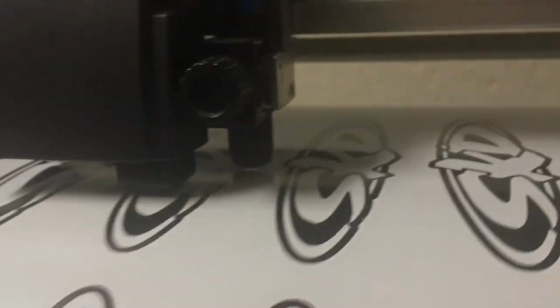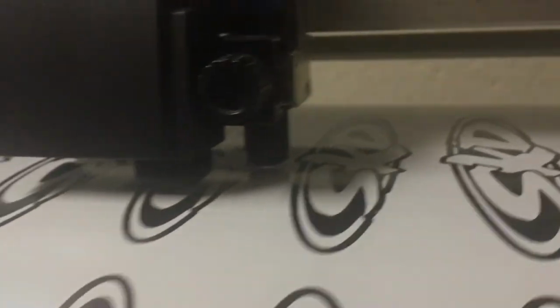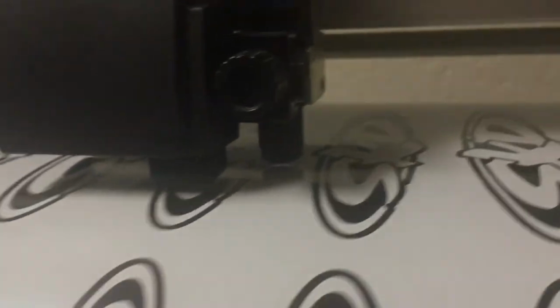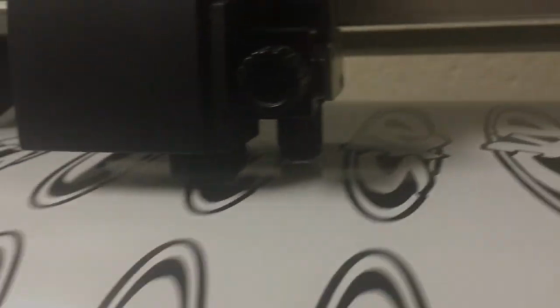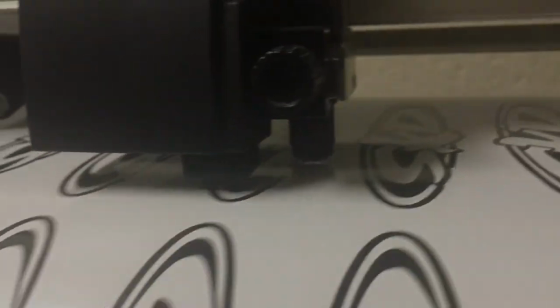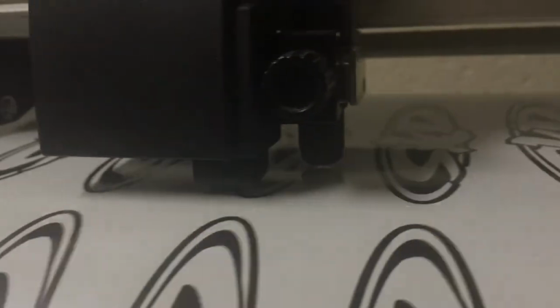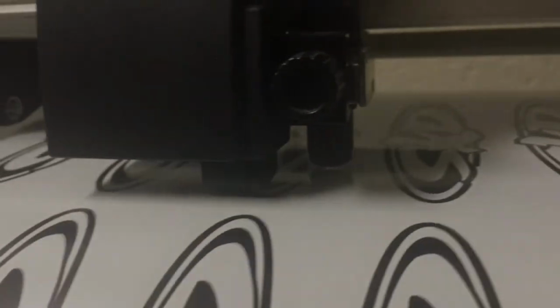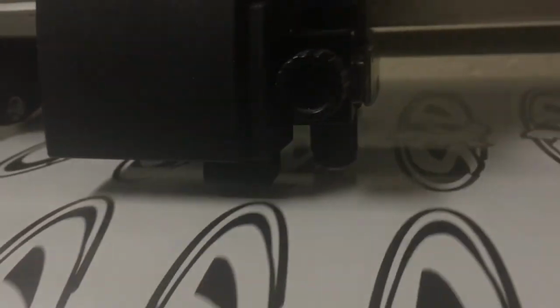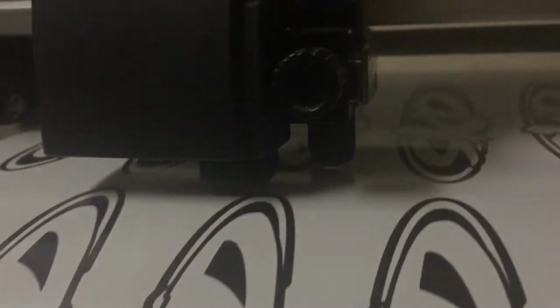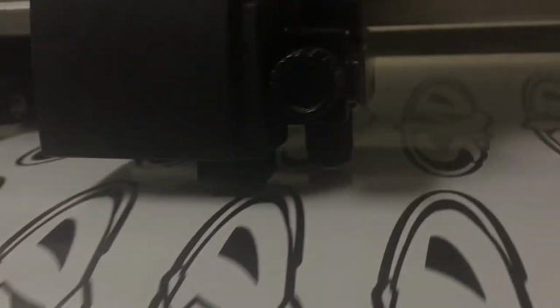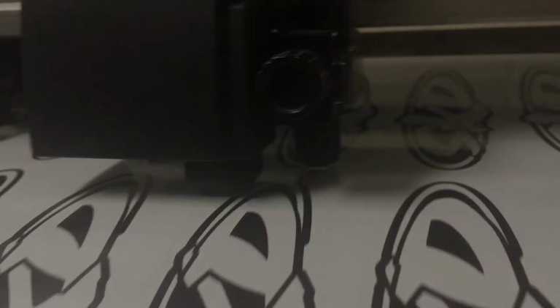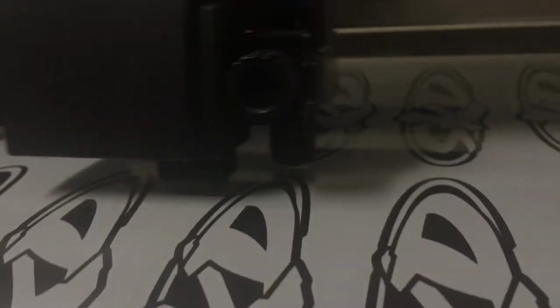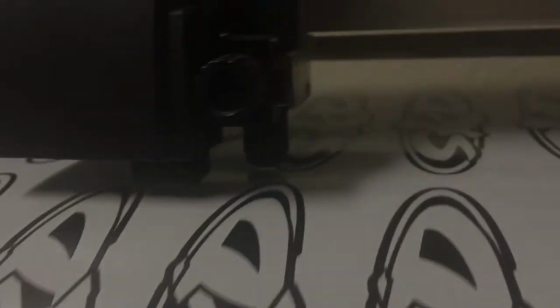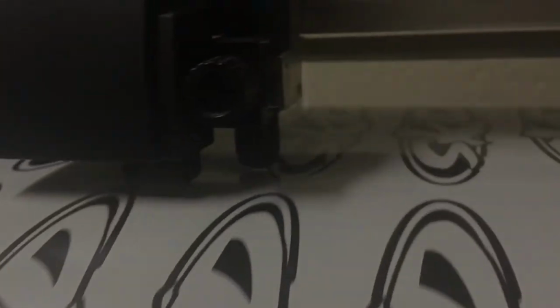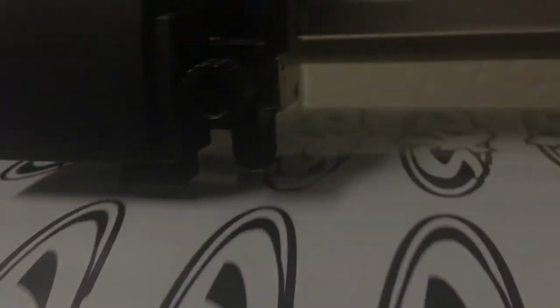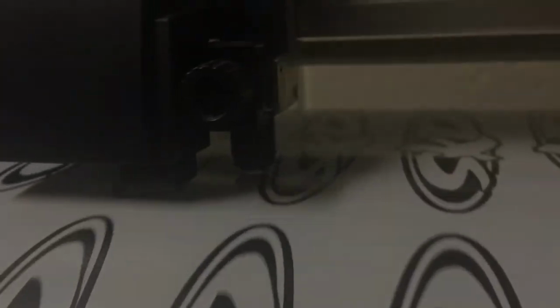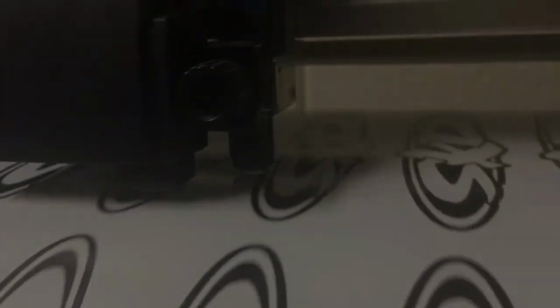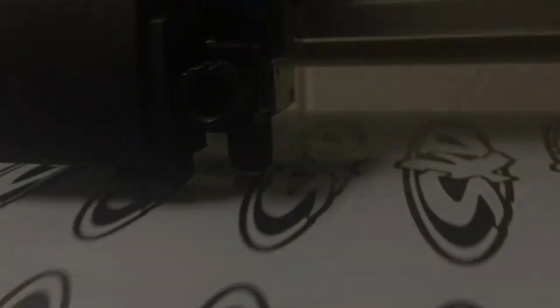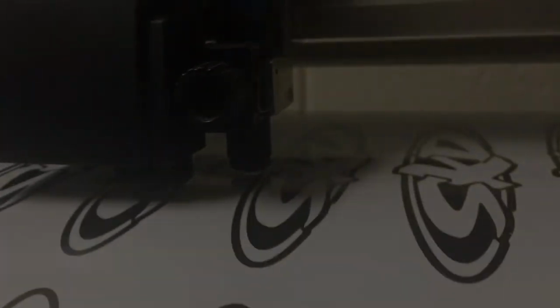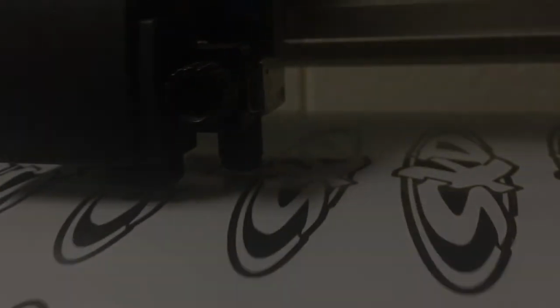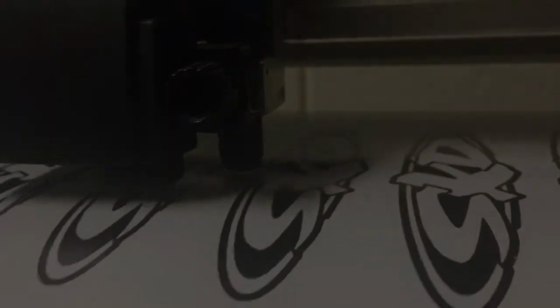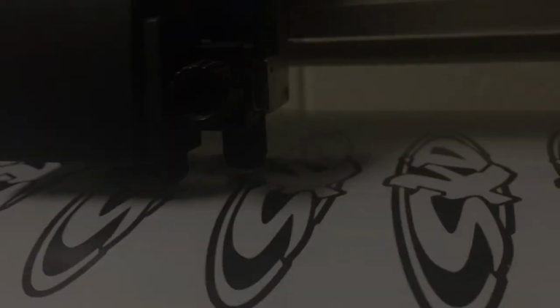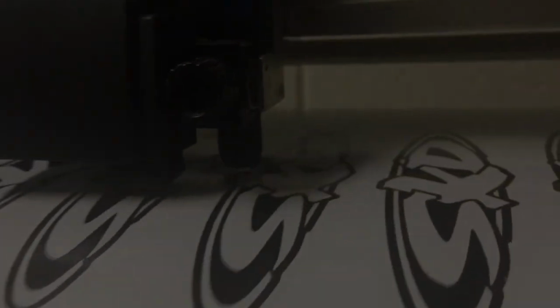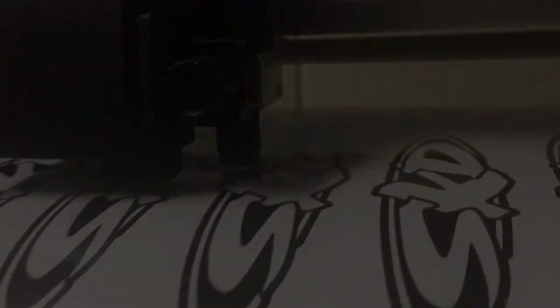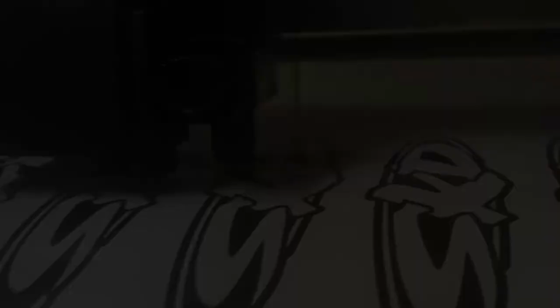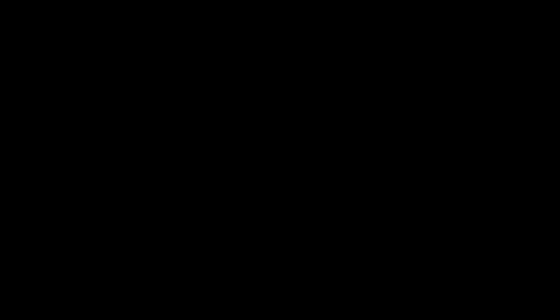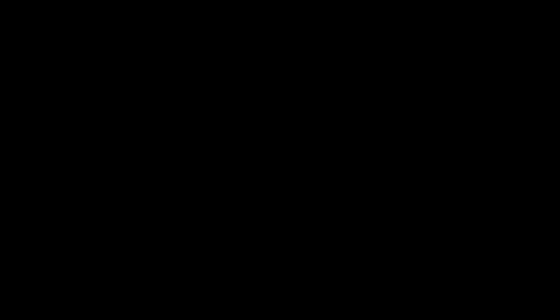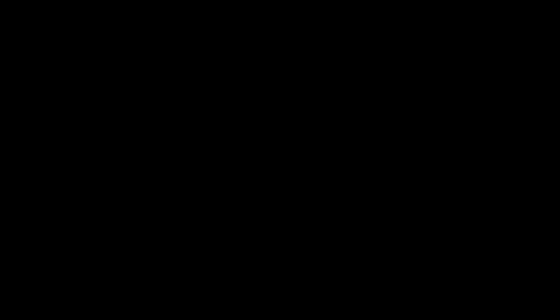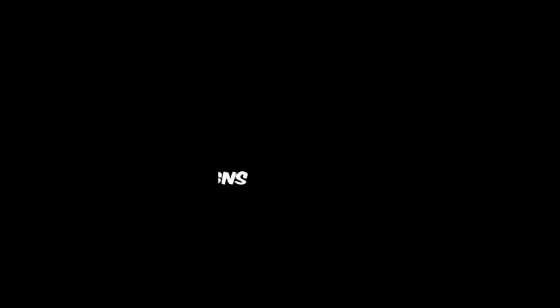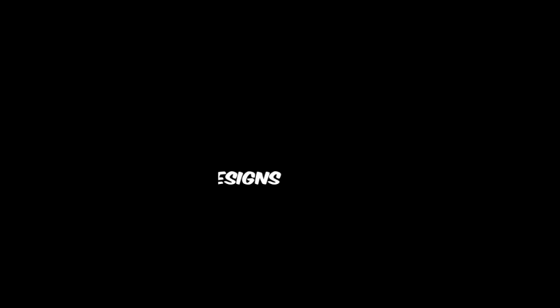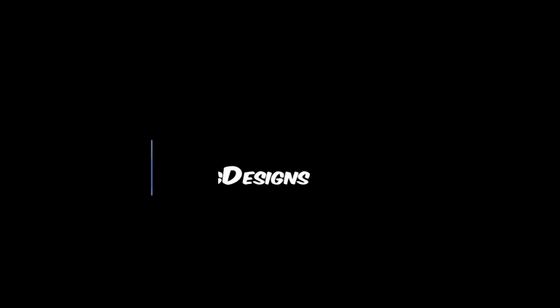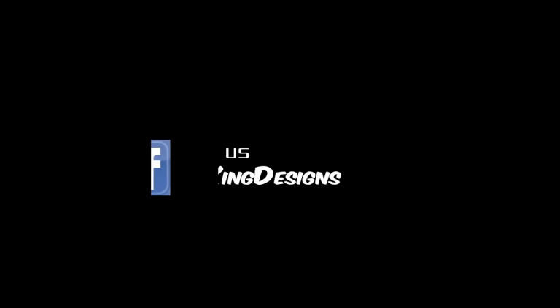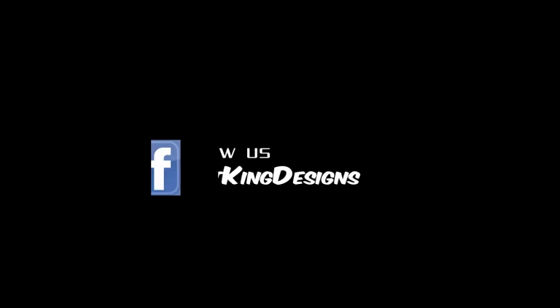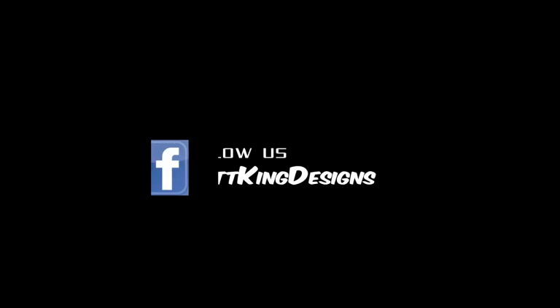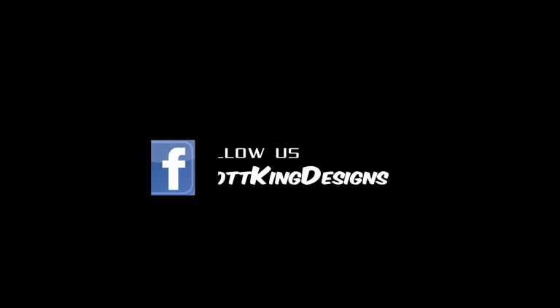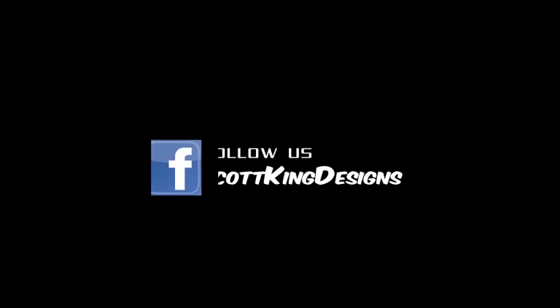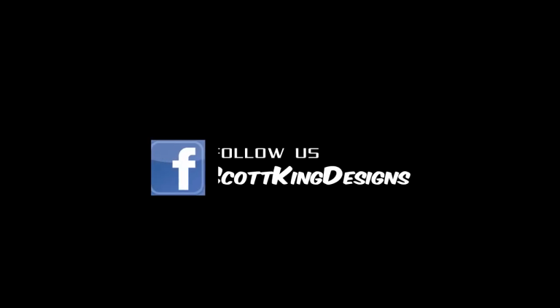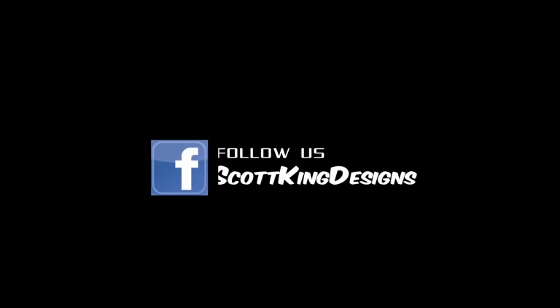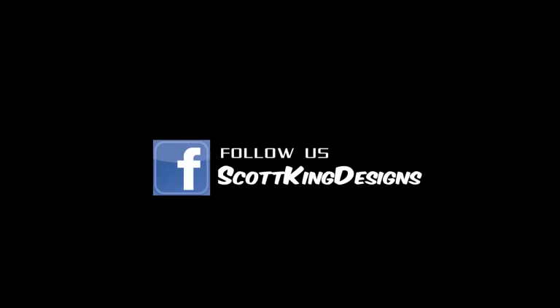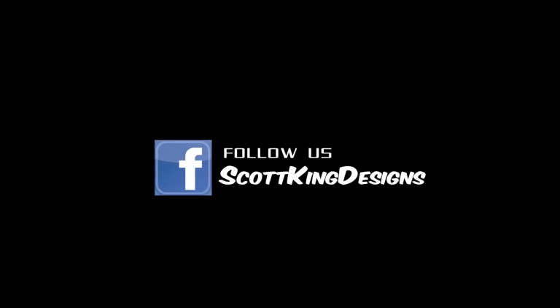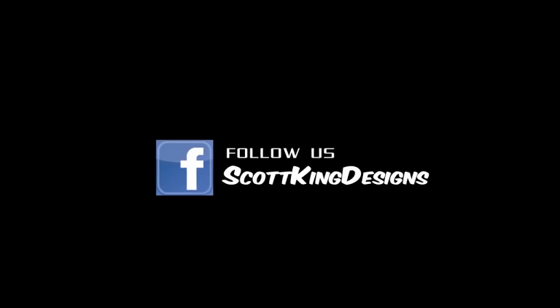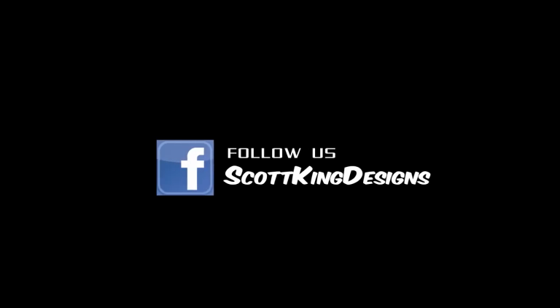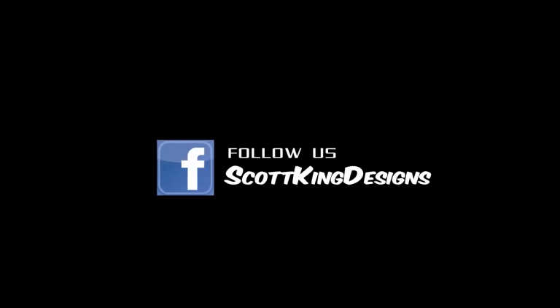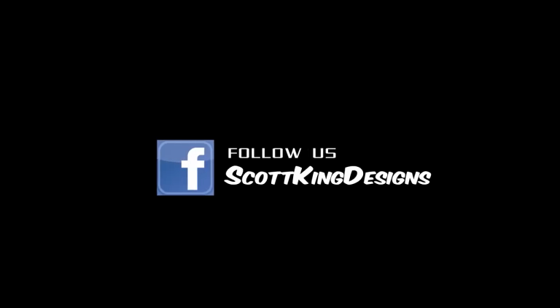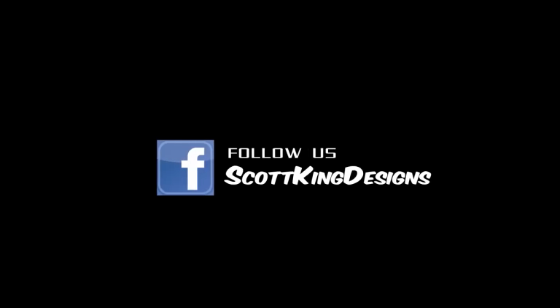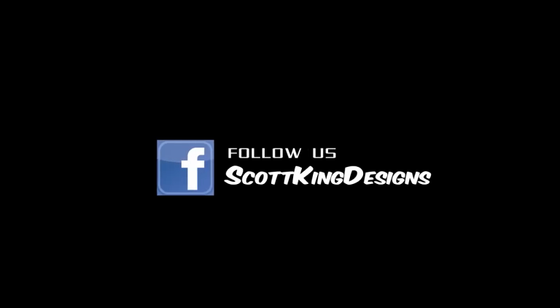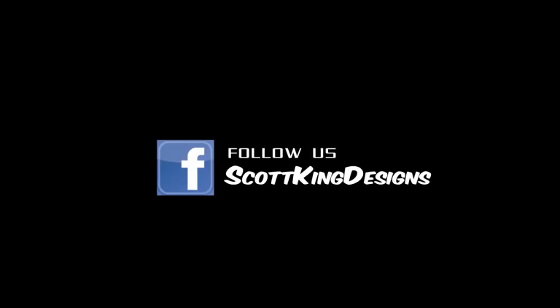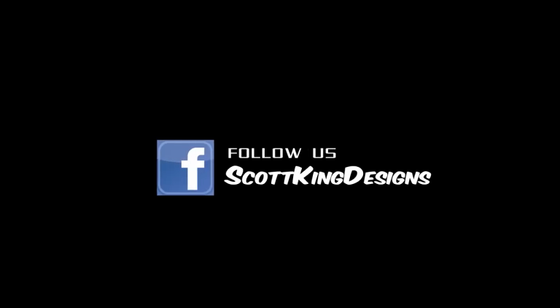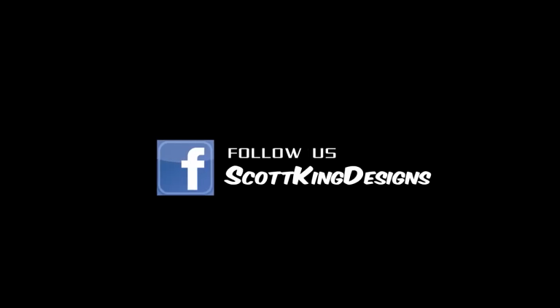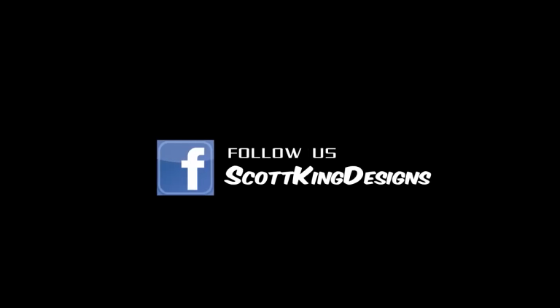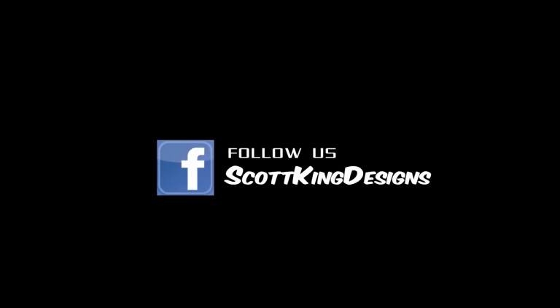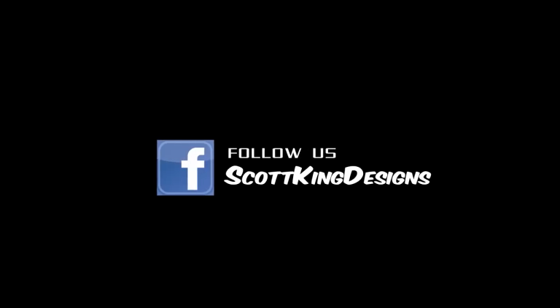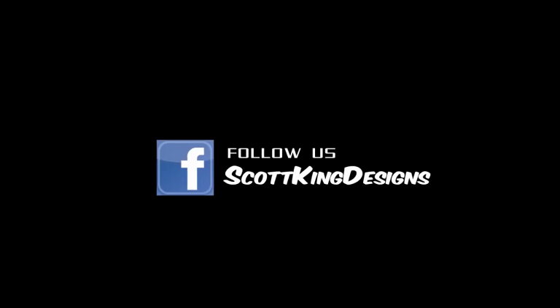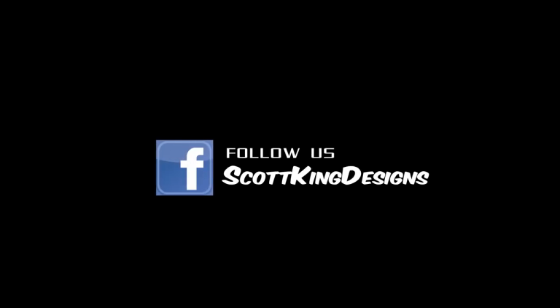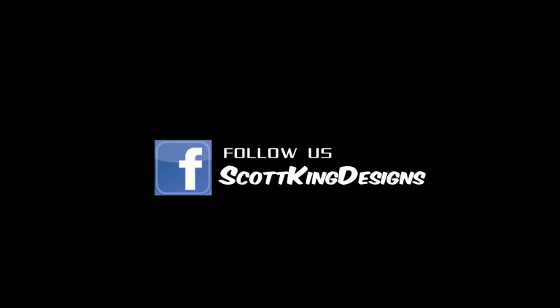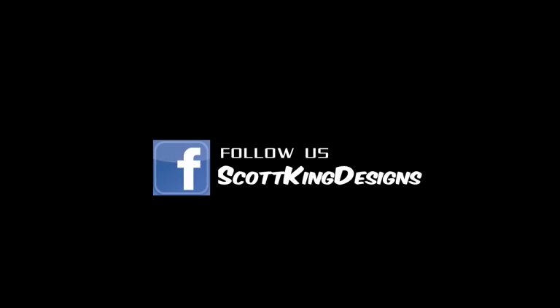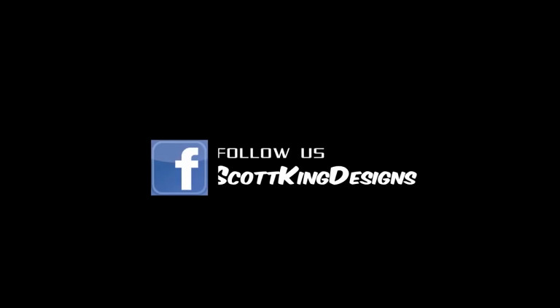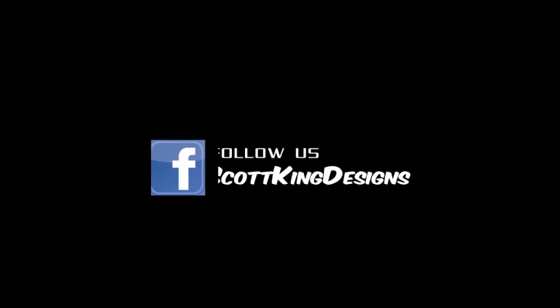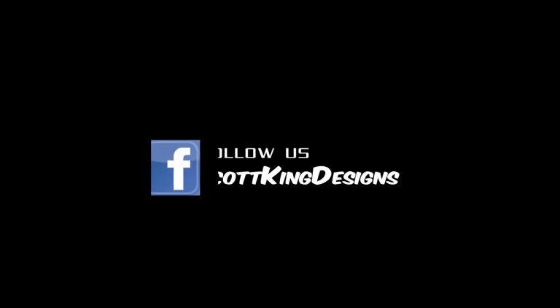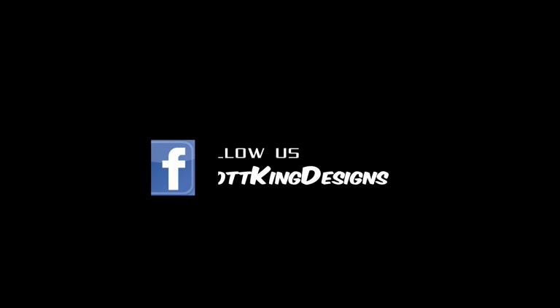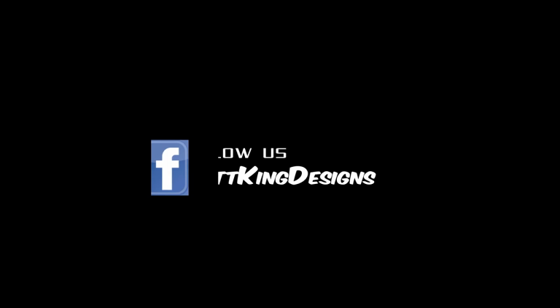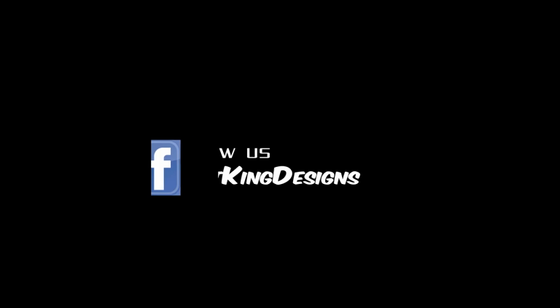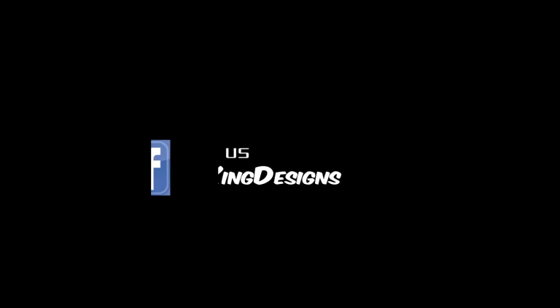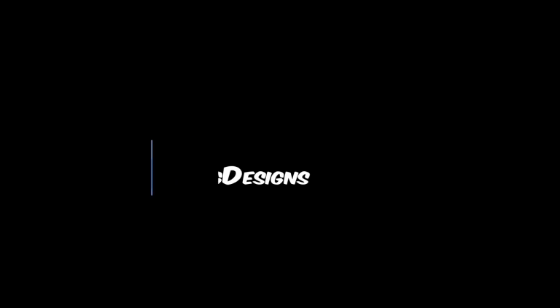If you got any questions, leave them in the comments below. Make sure to hit that subscribe button and thanks for watching.